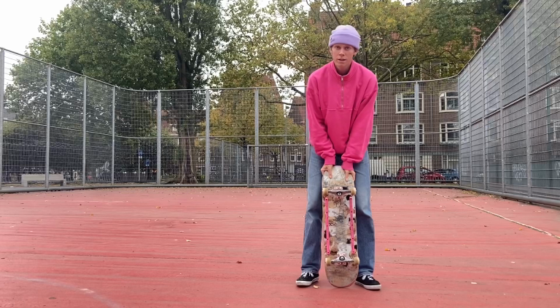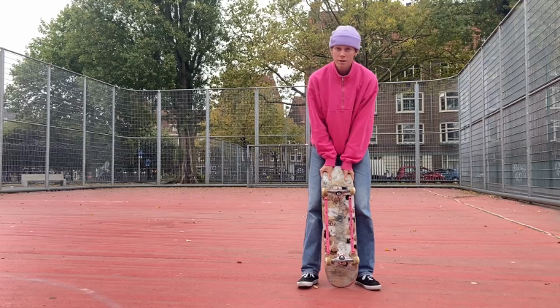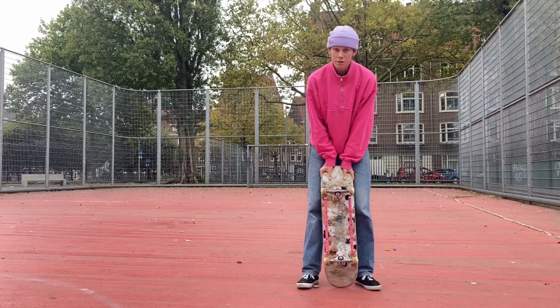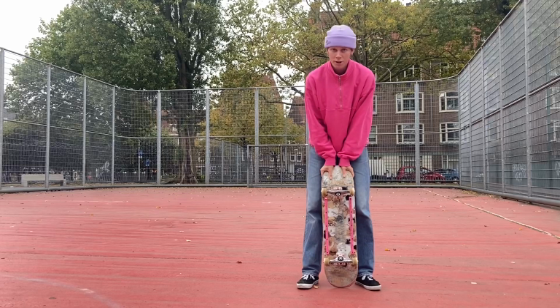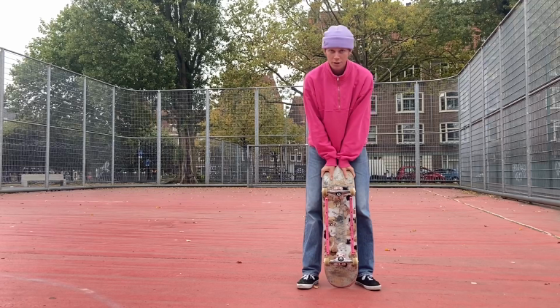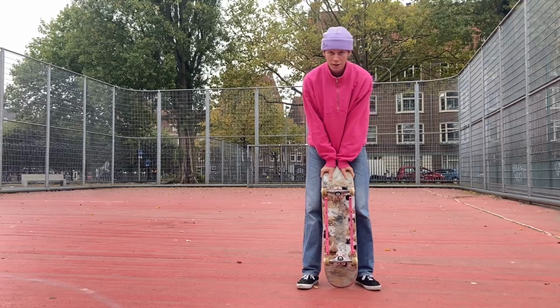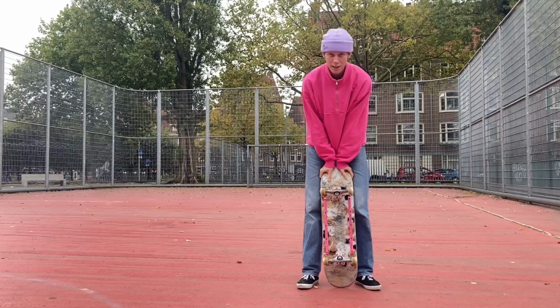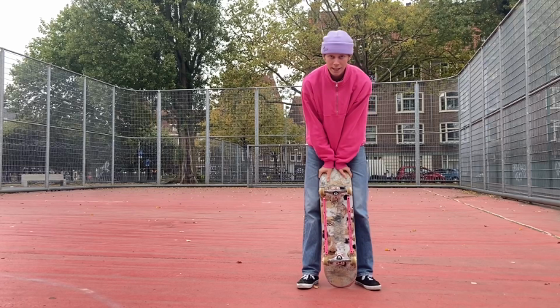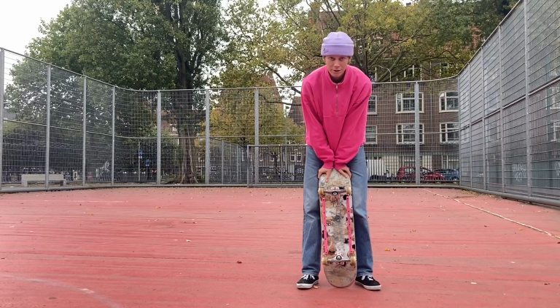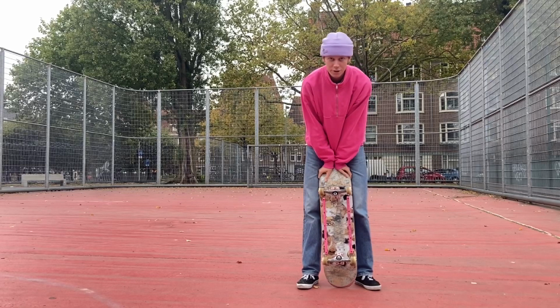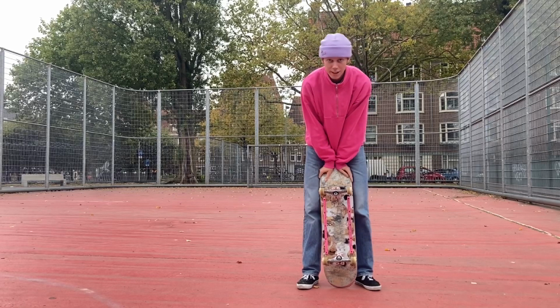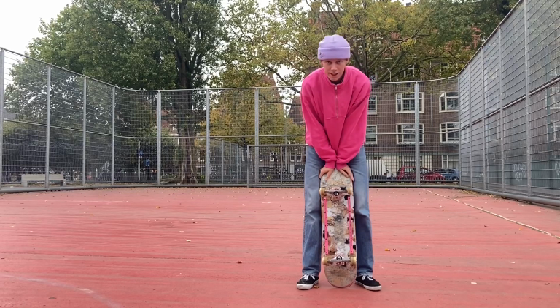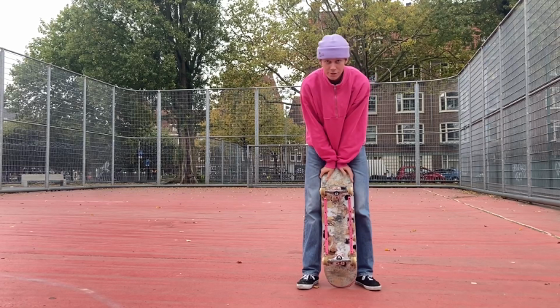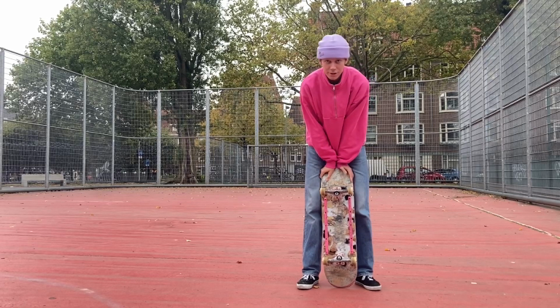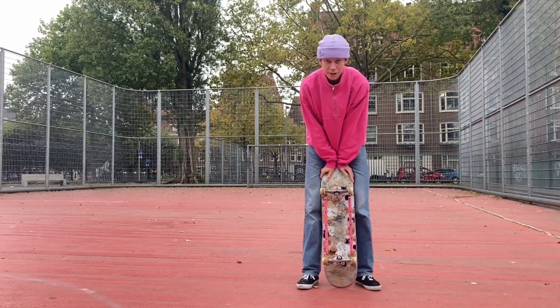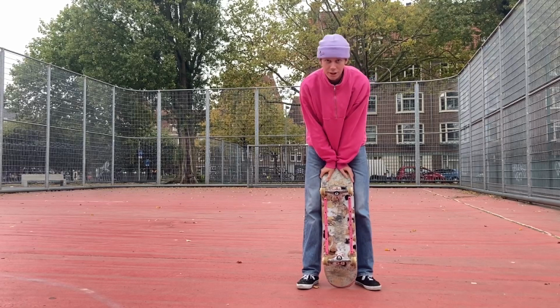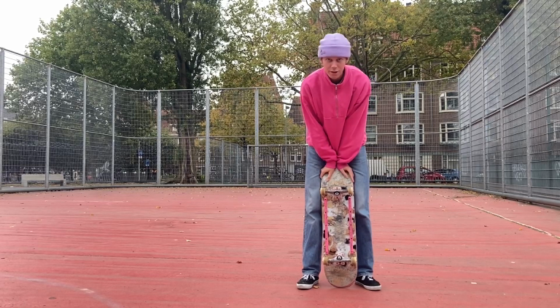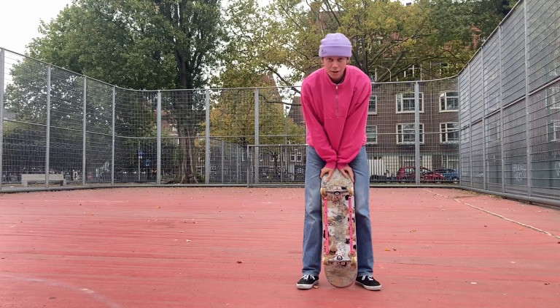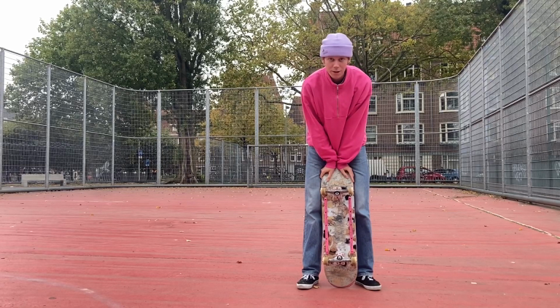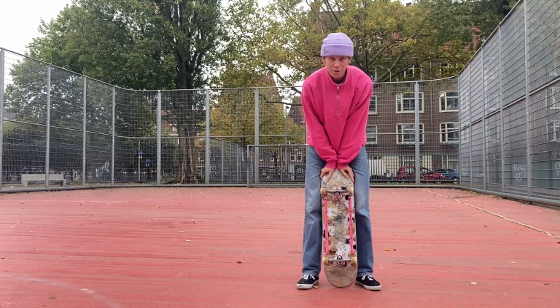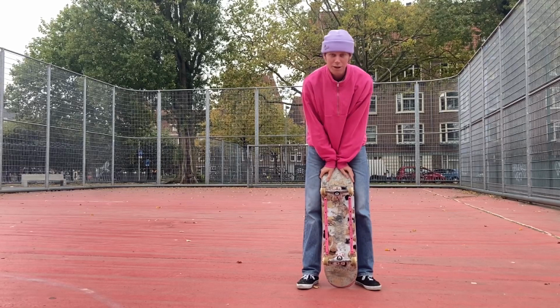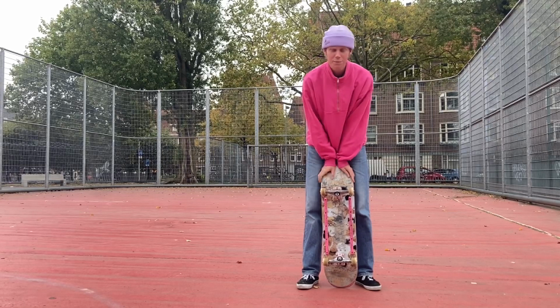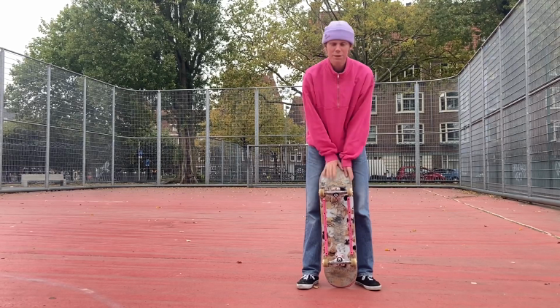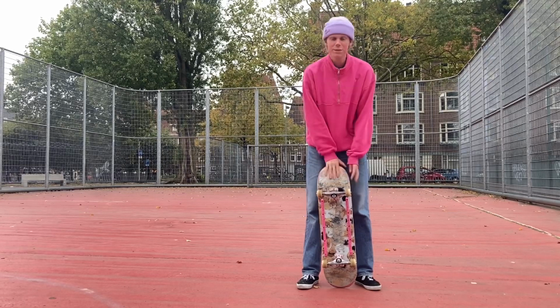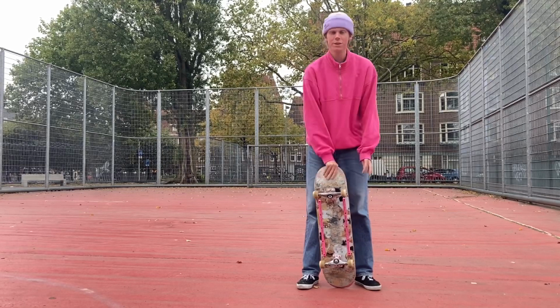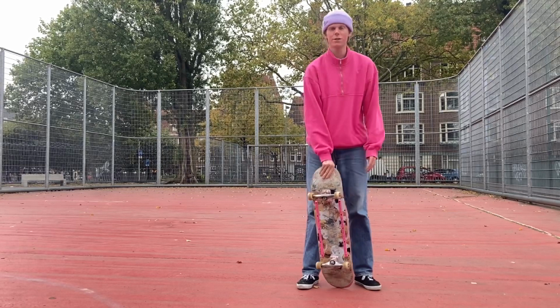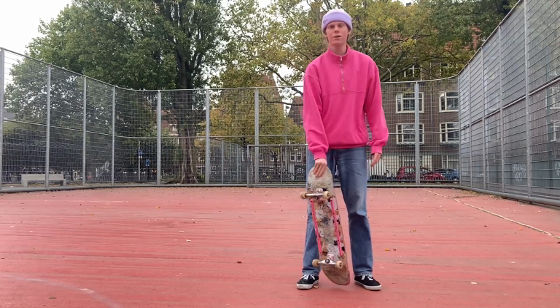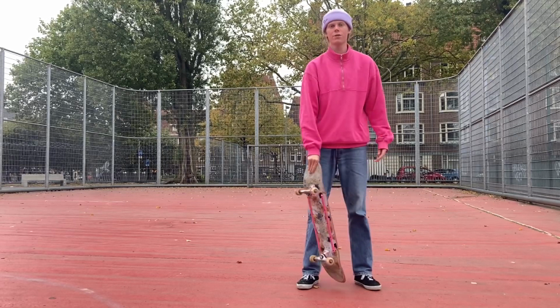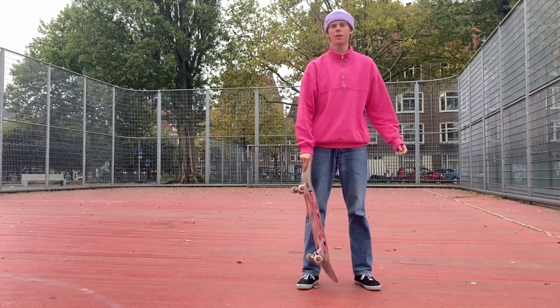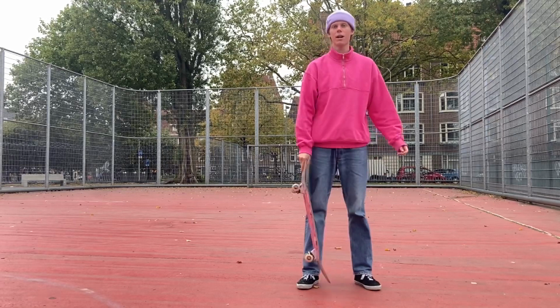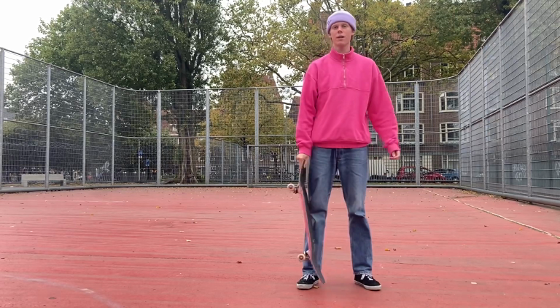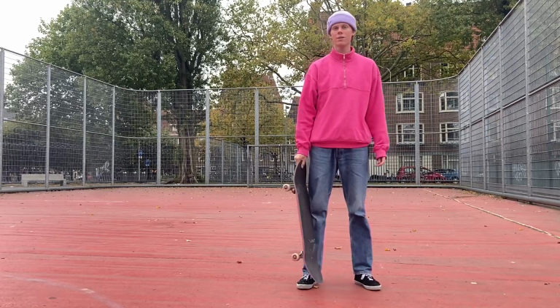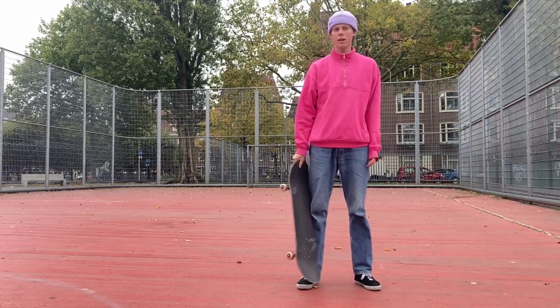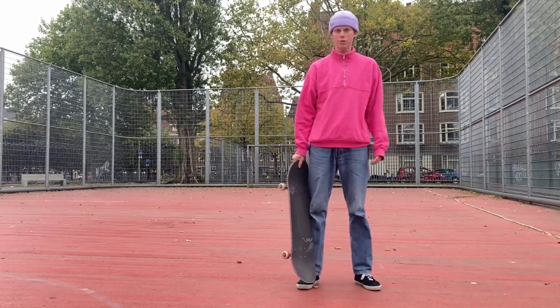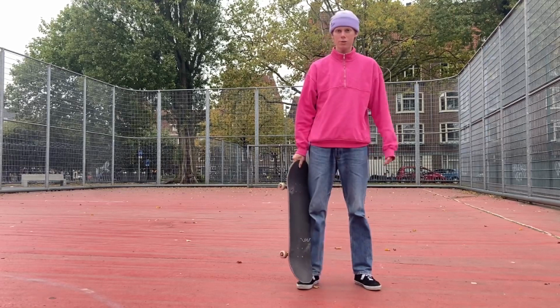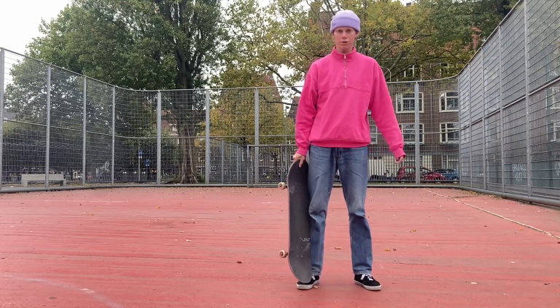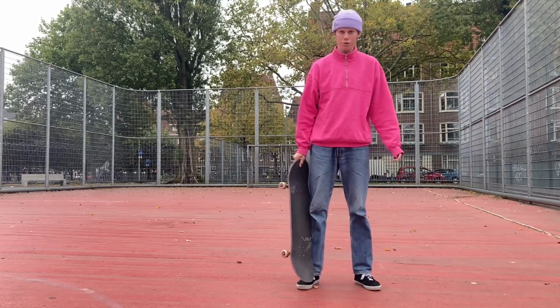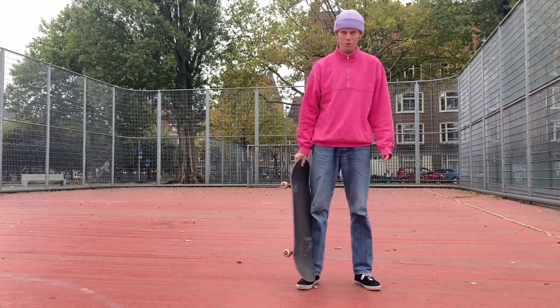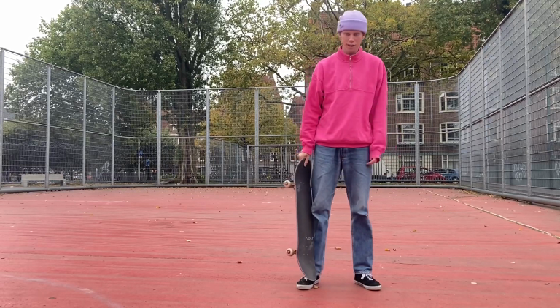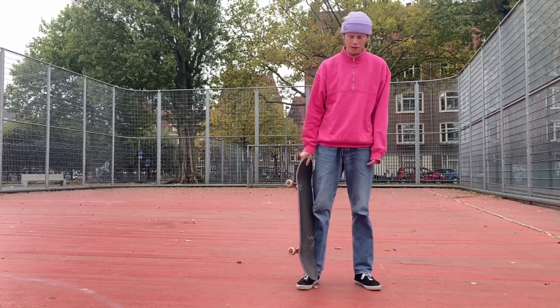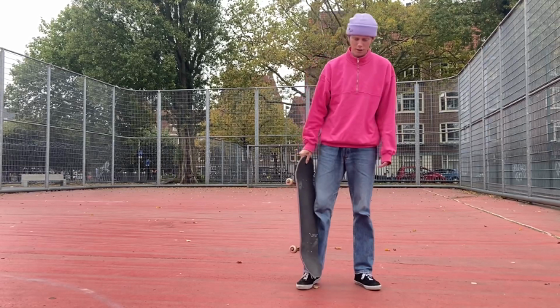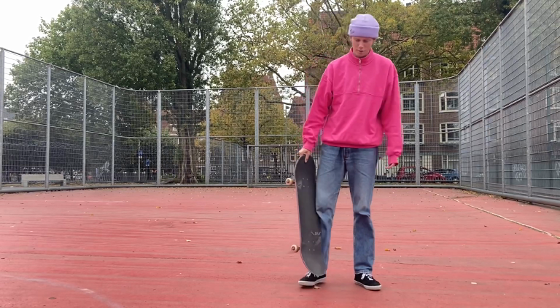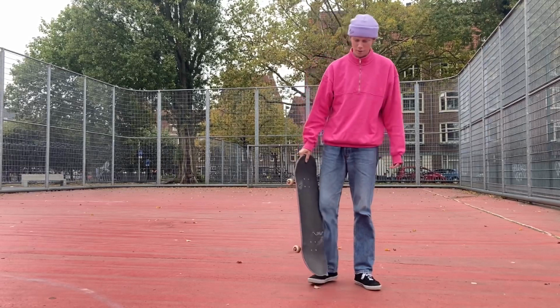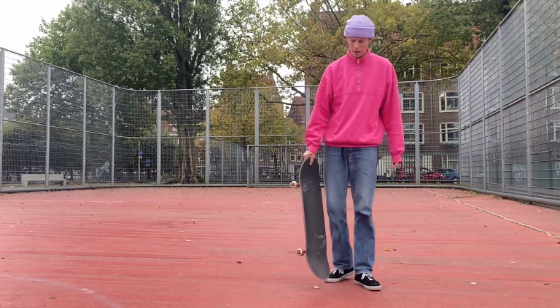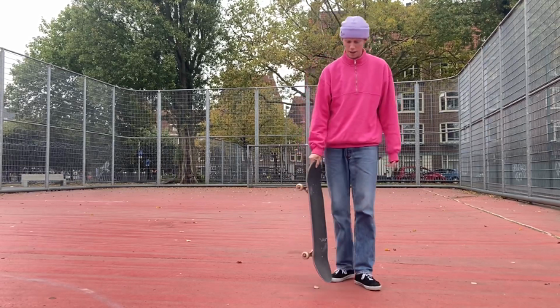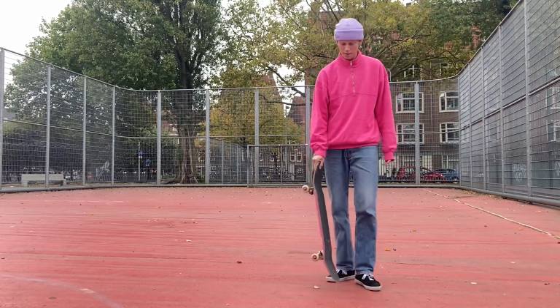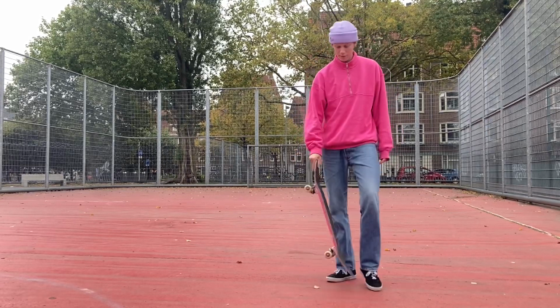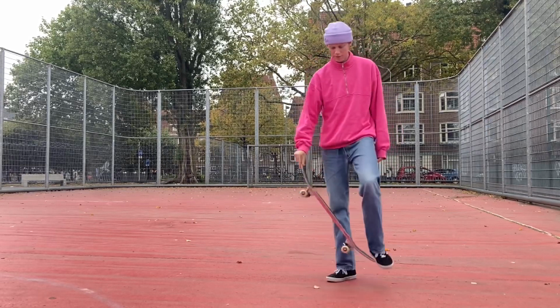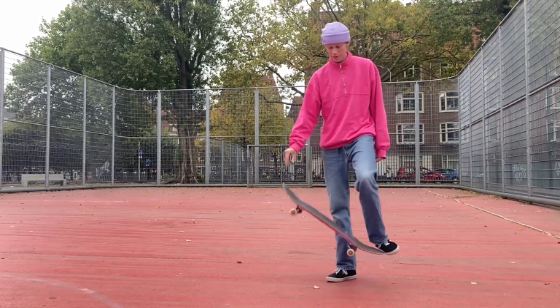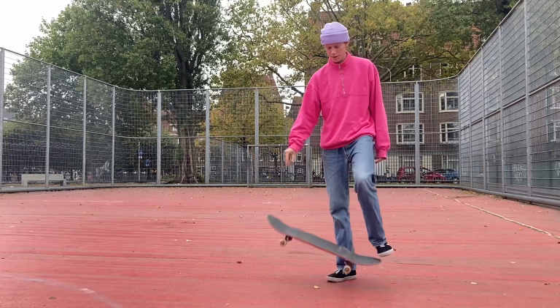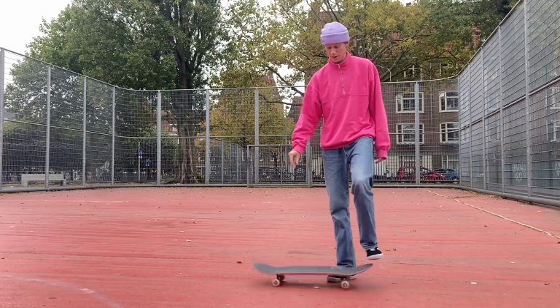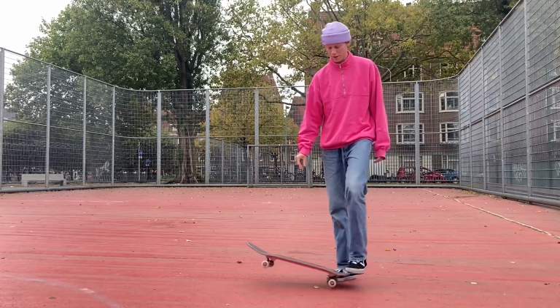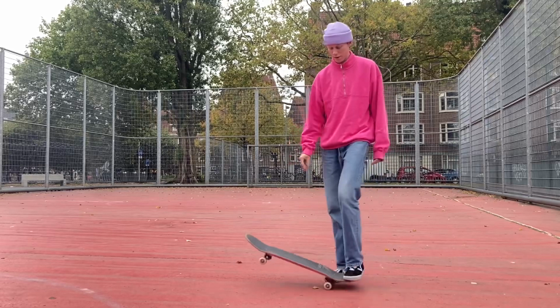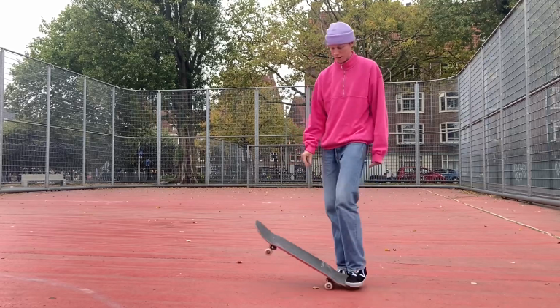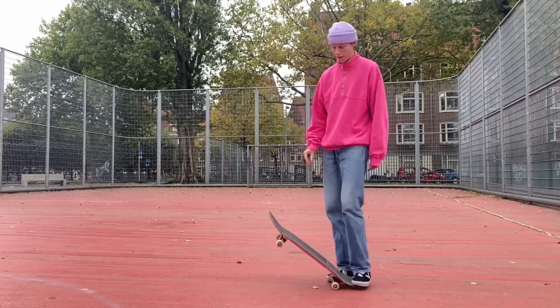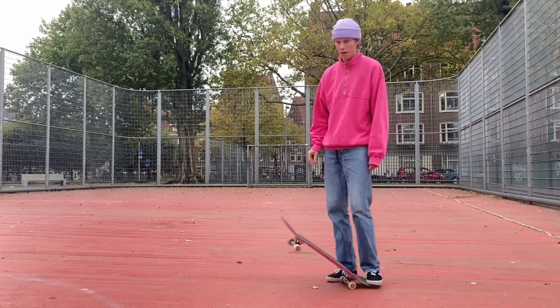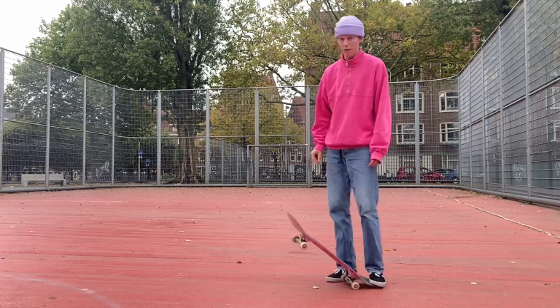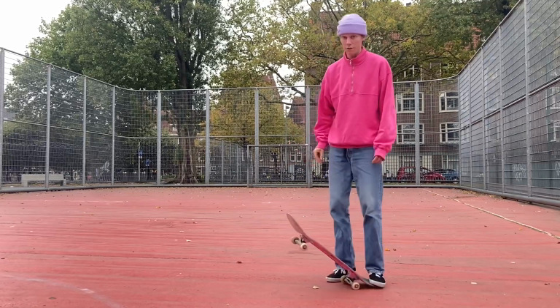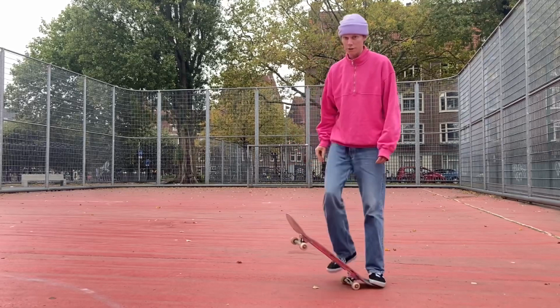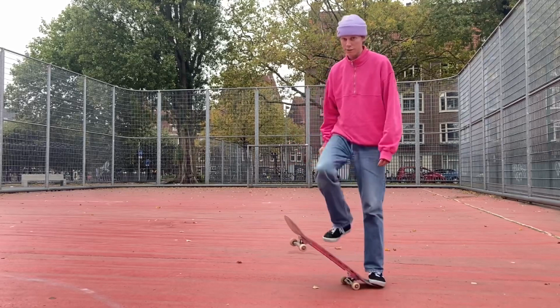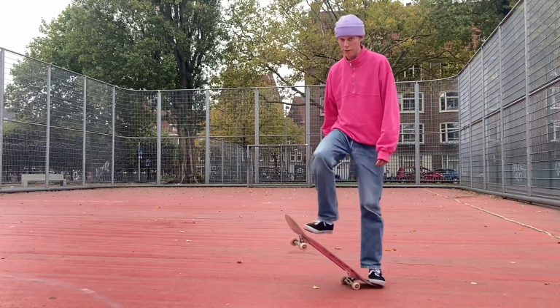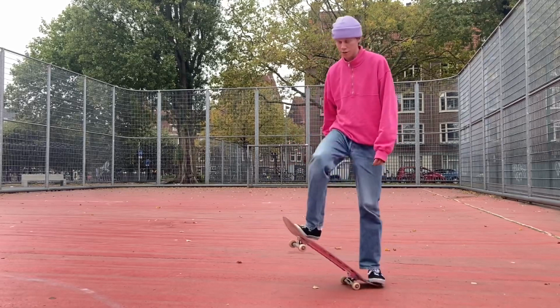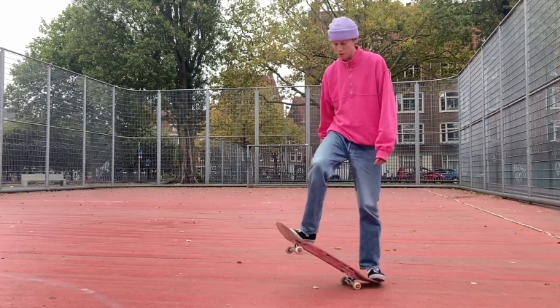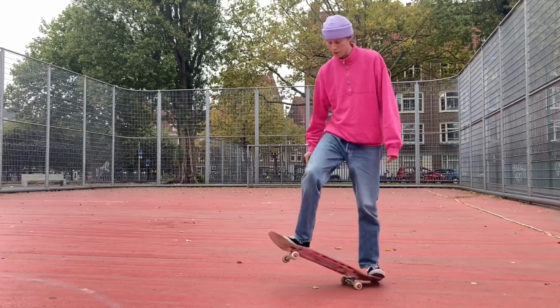So in today's video I'm going to be teaching you guys how to do a straight no comply, which is this trick.